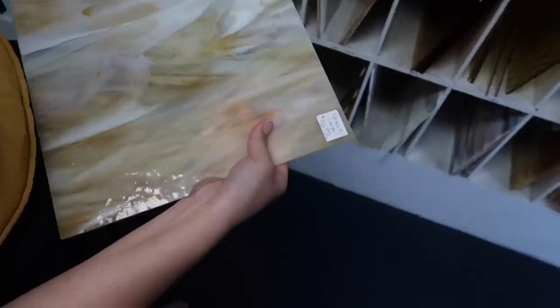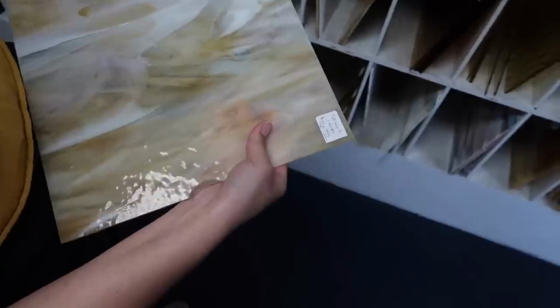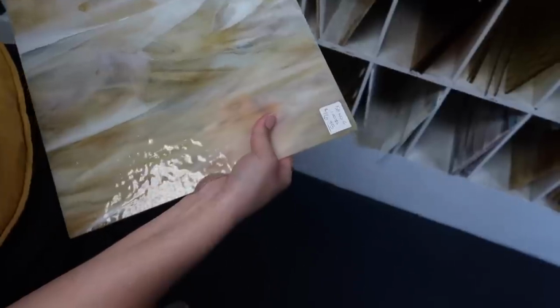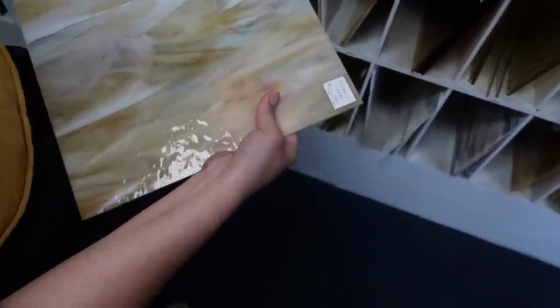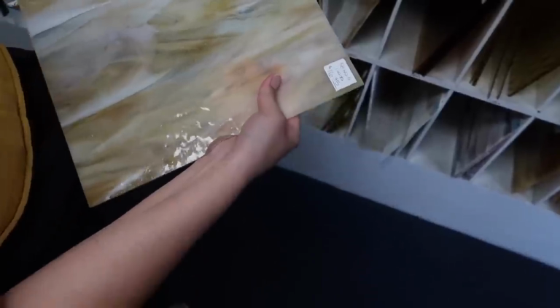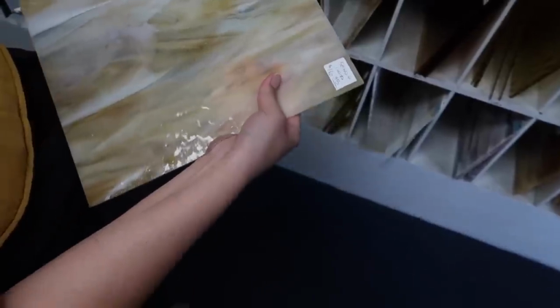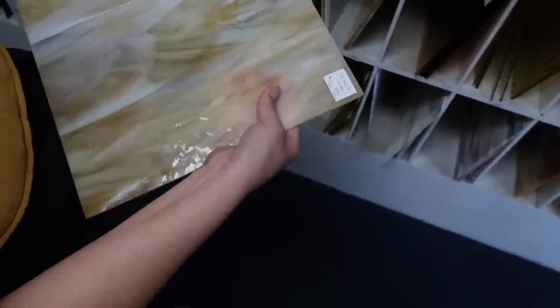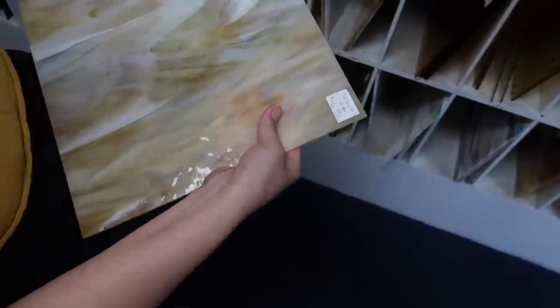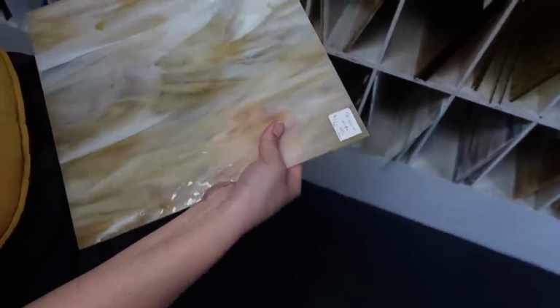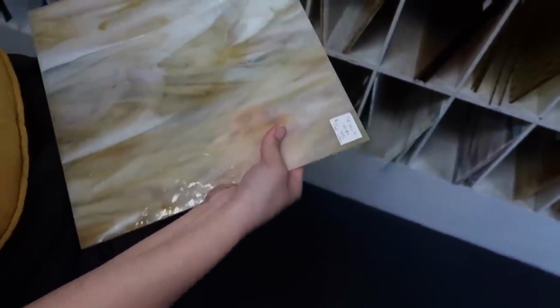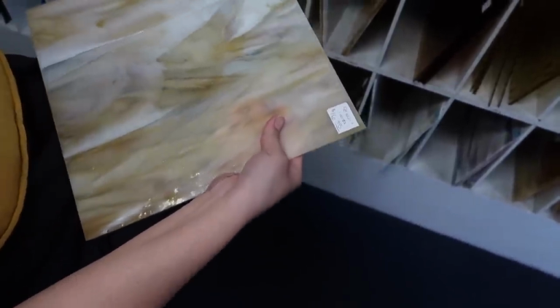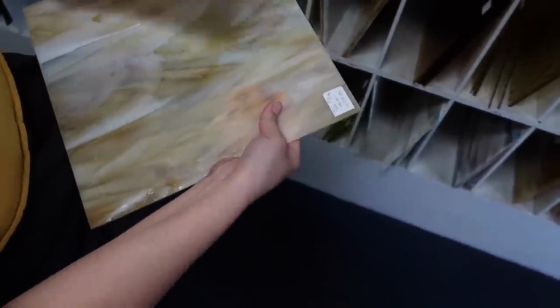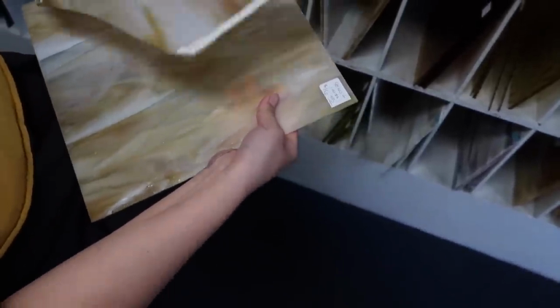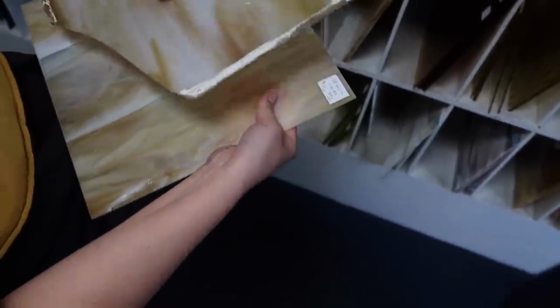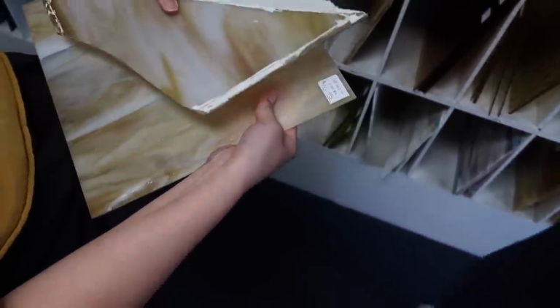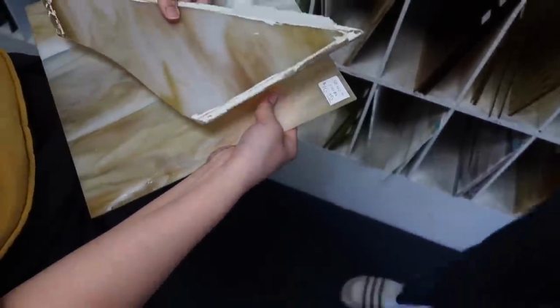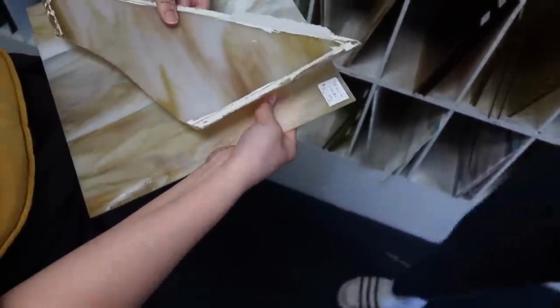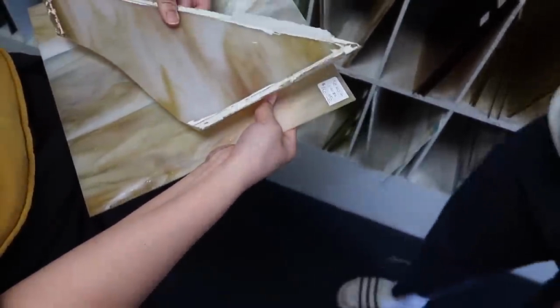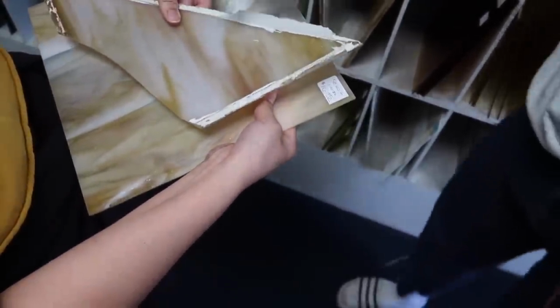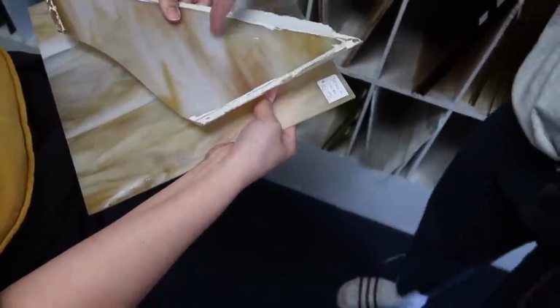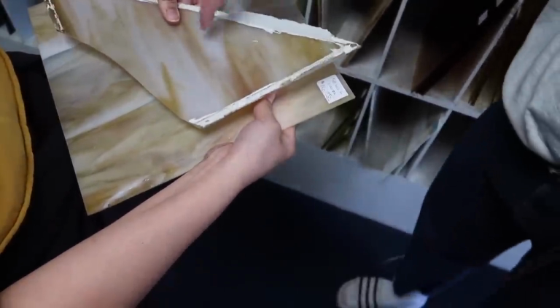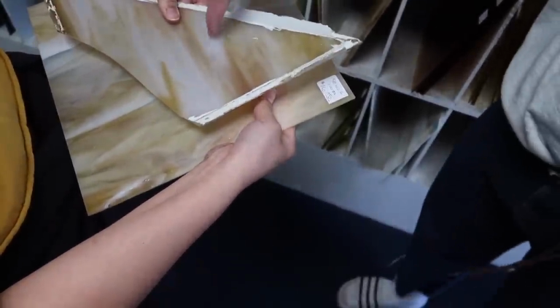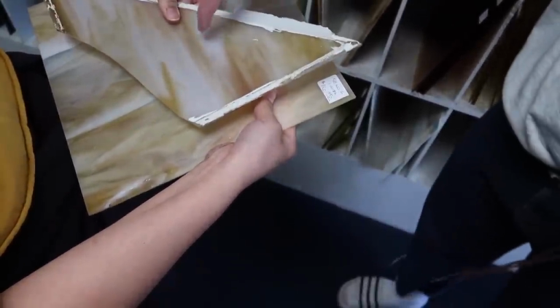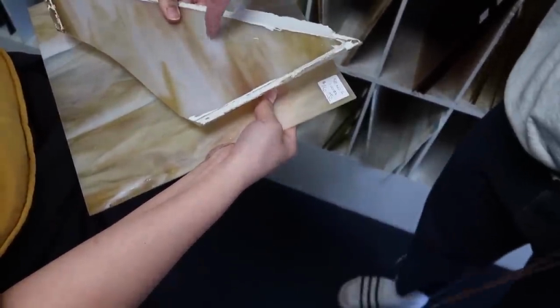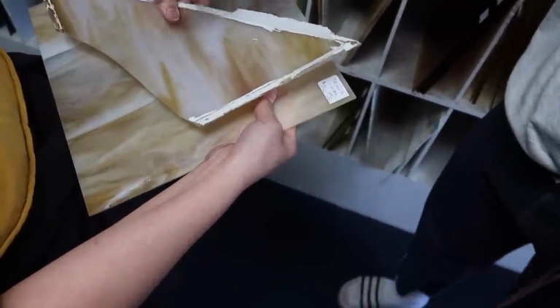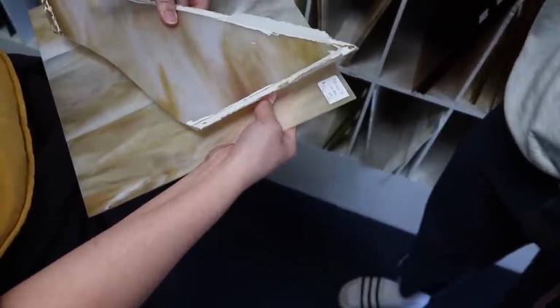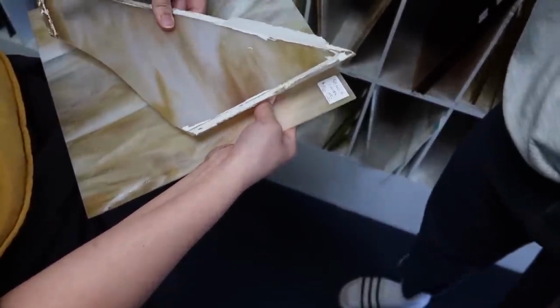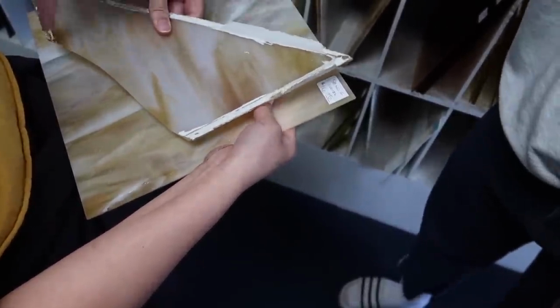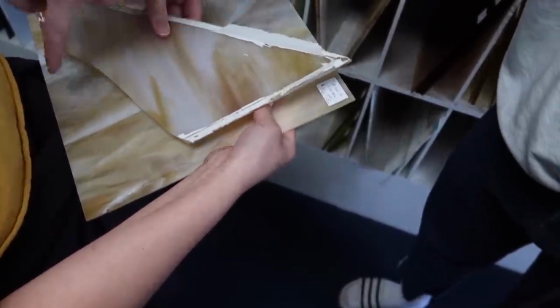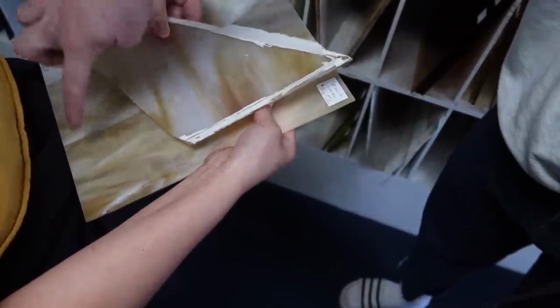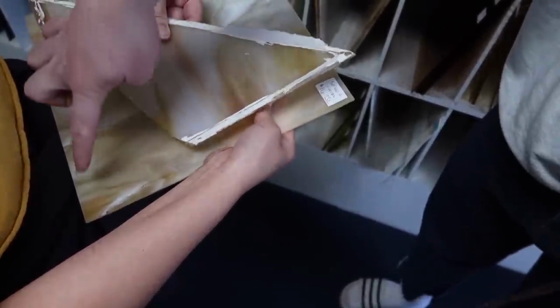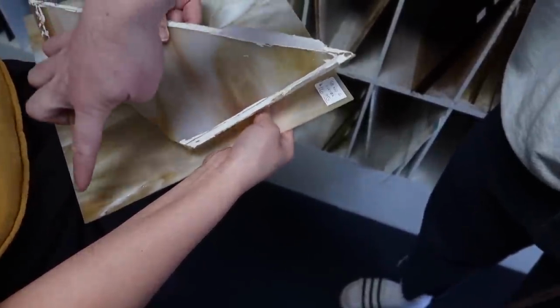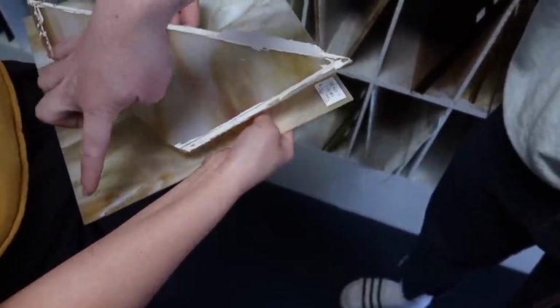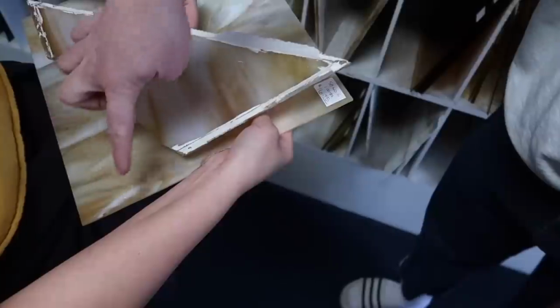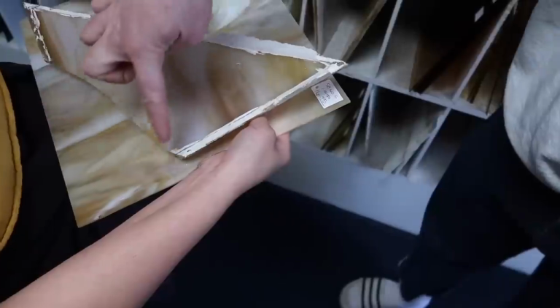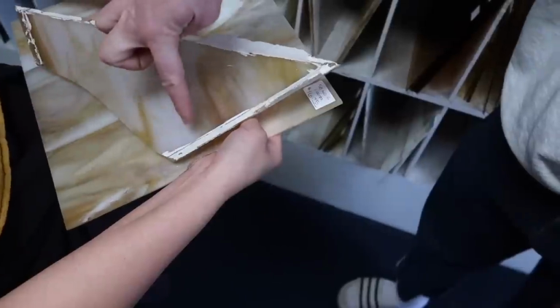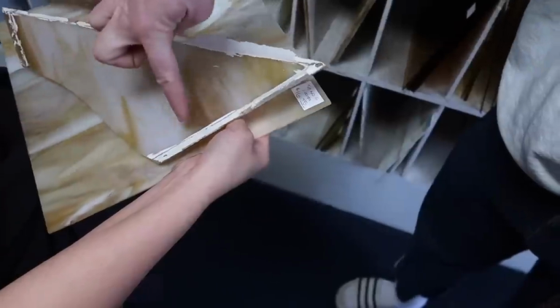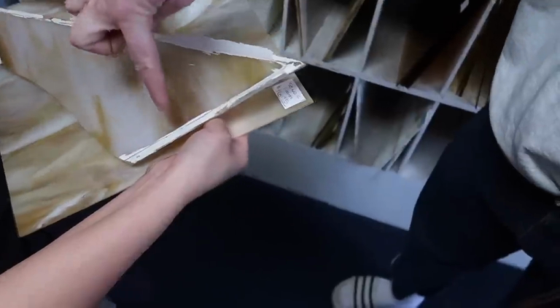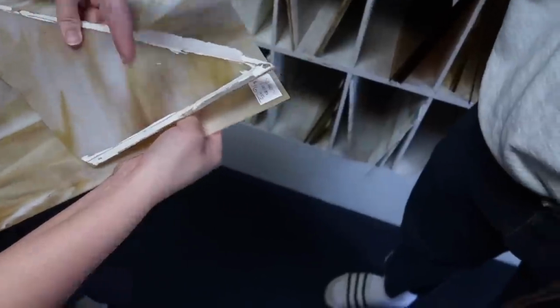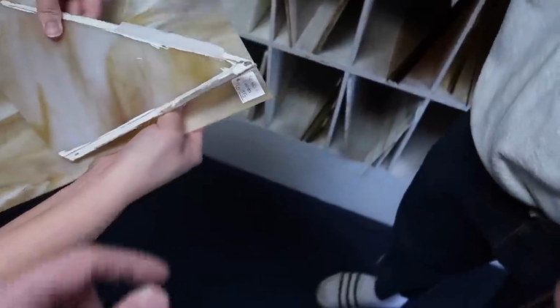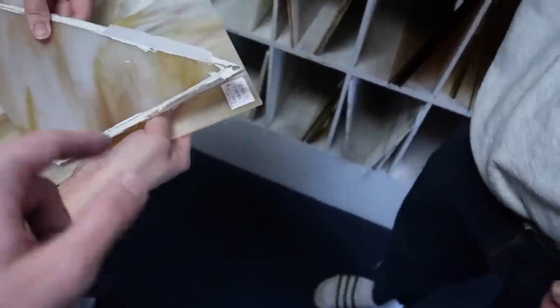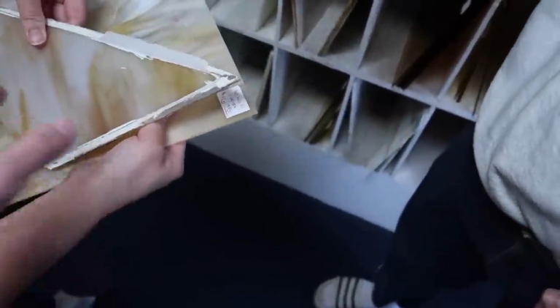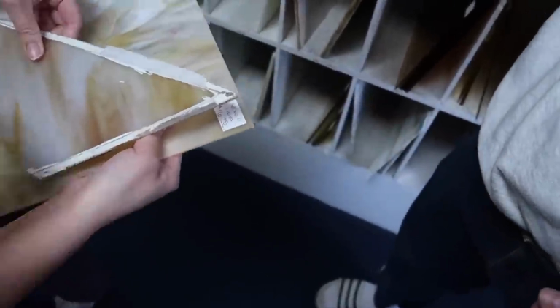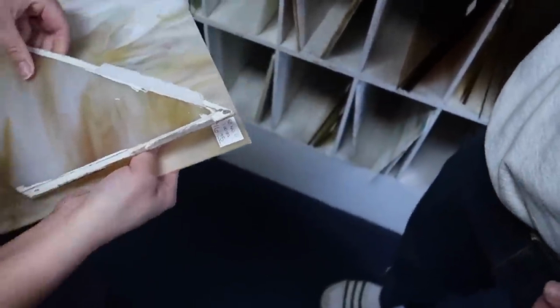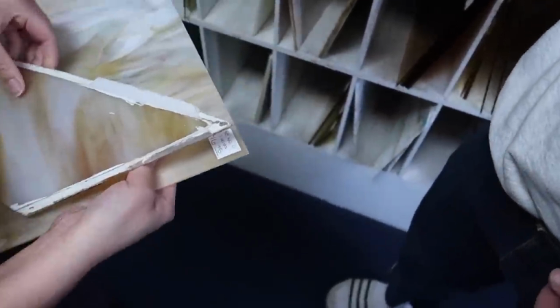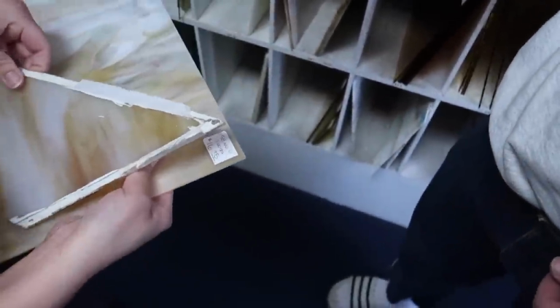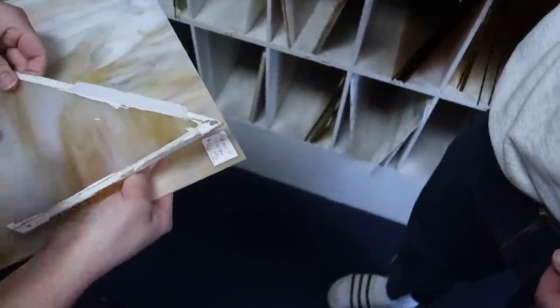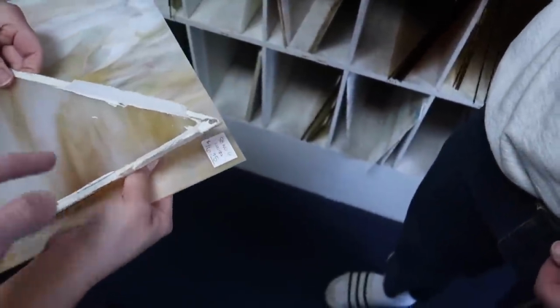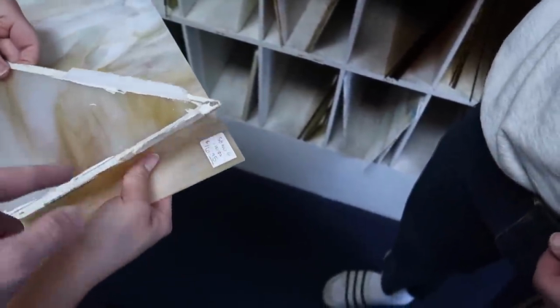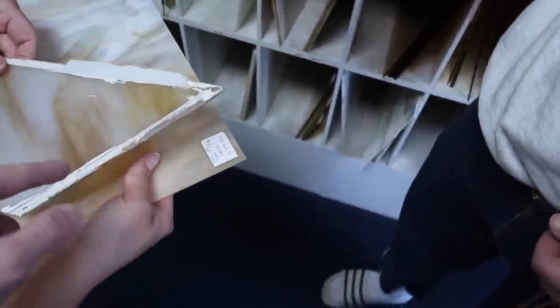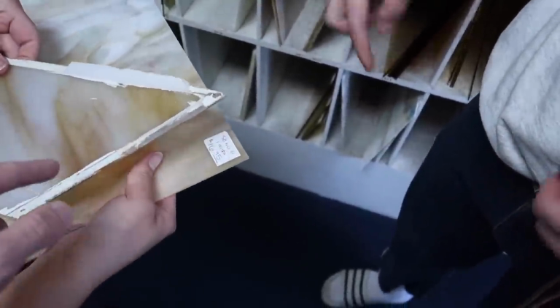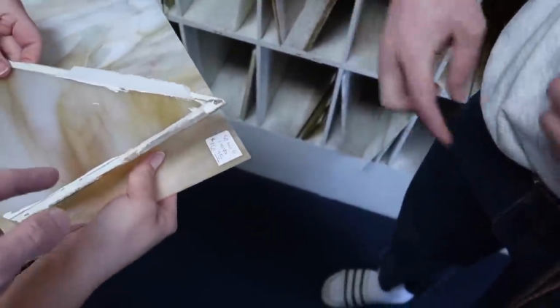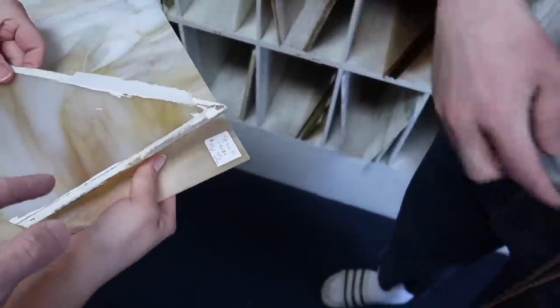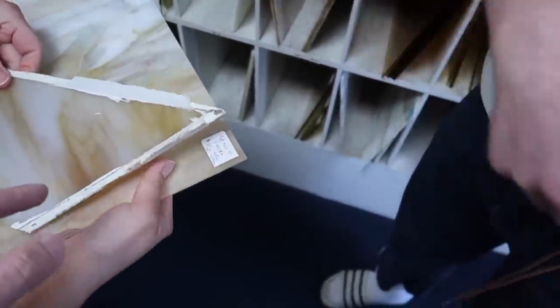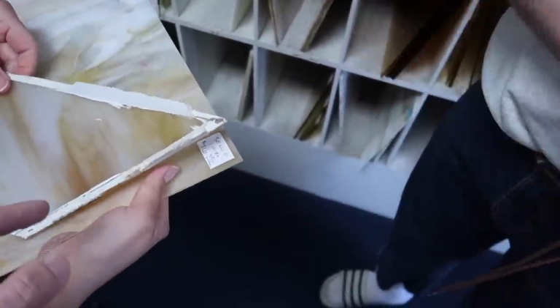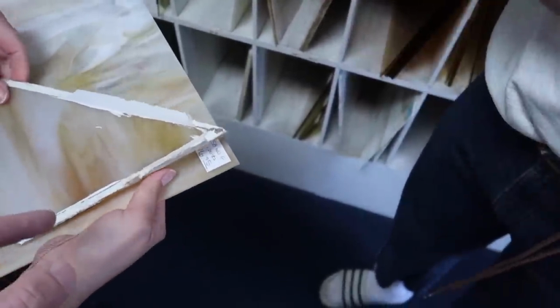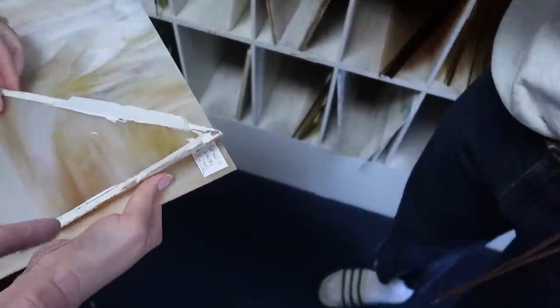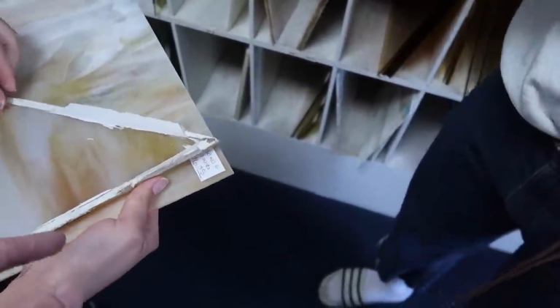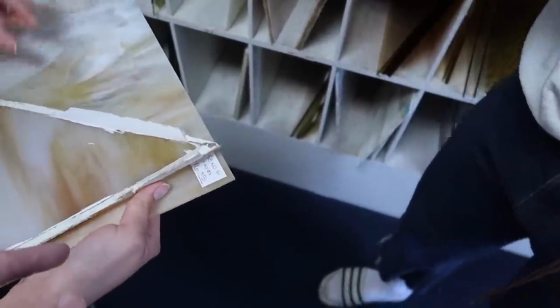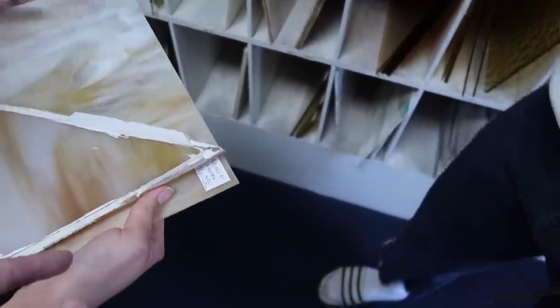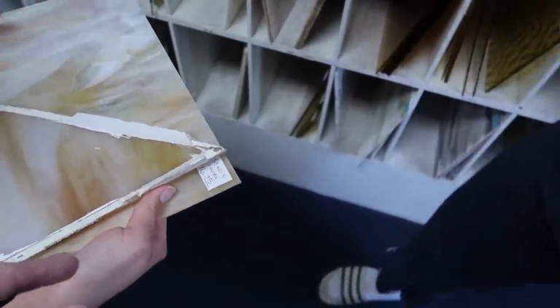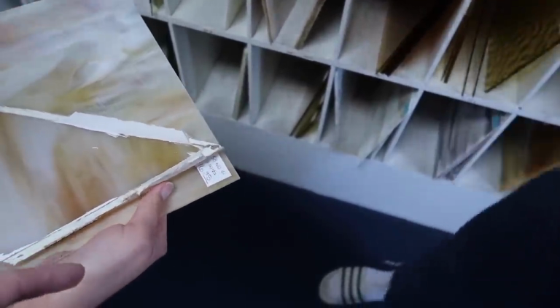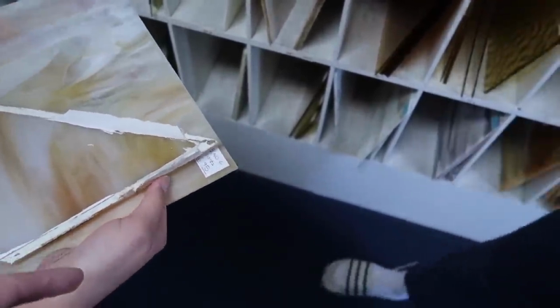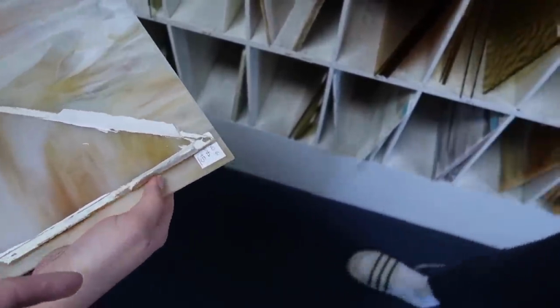Do you need a big piece of it? No, it just goes into a corner. Oh my gosh — is that the same exact size? It might be.